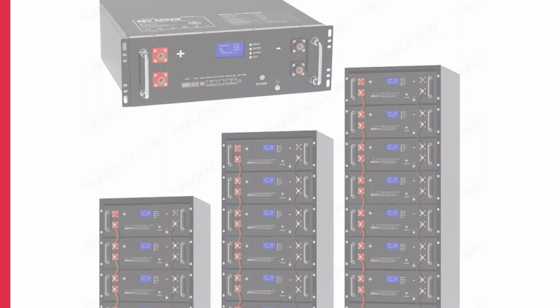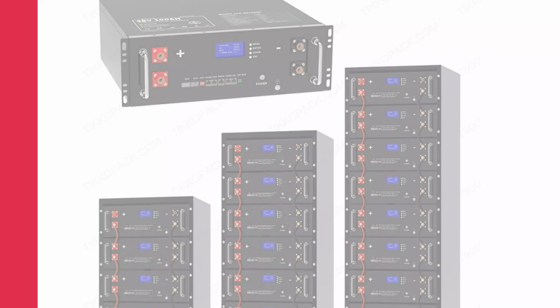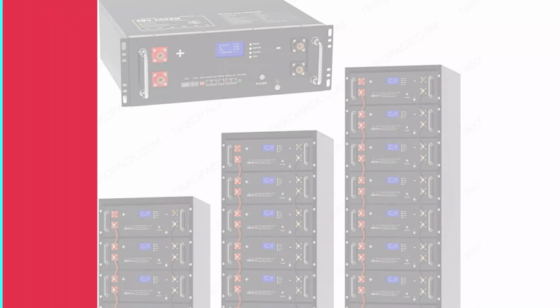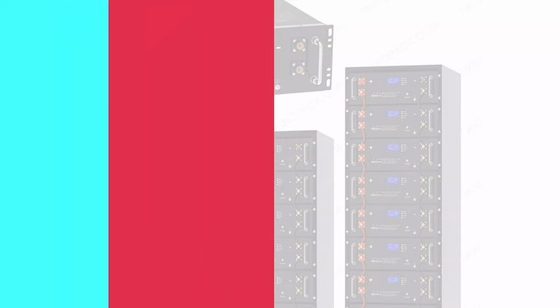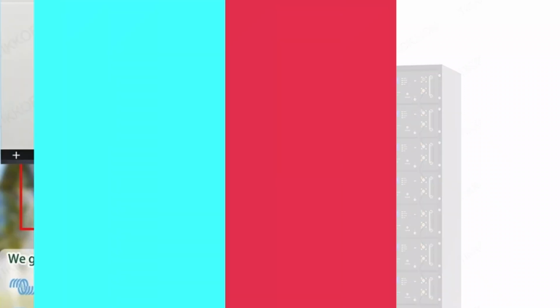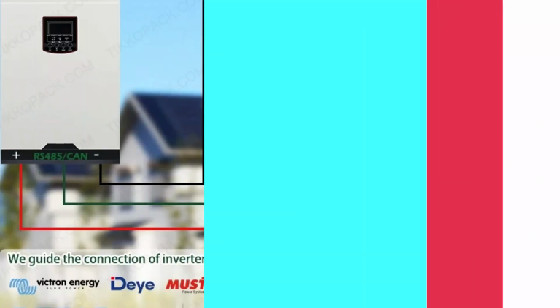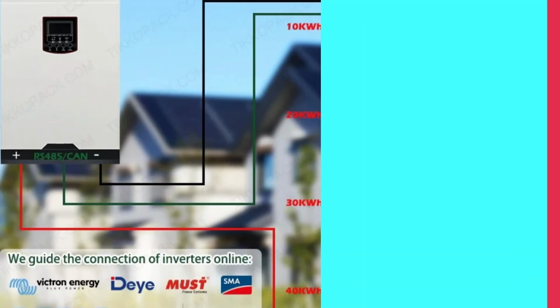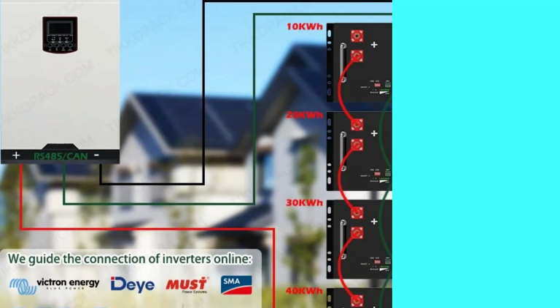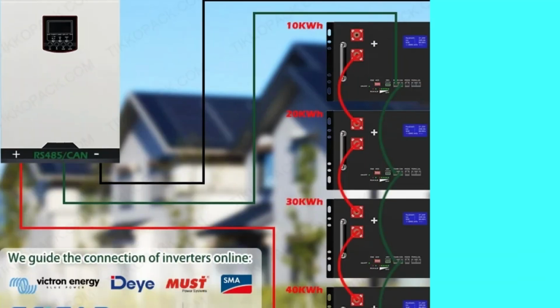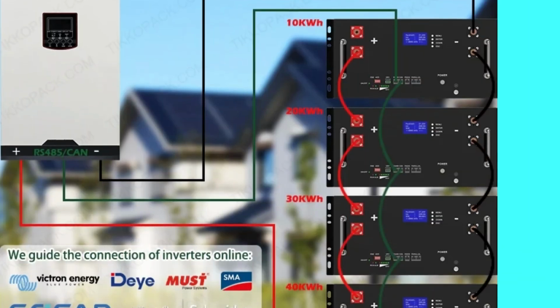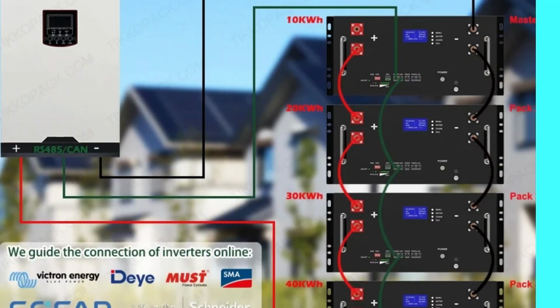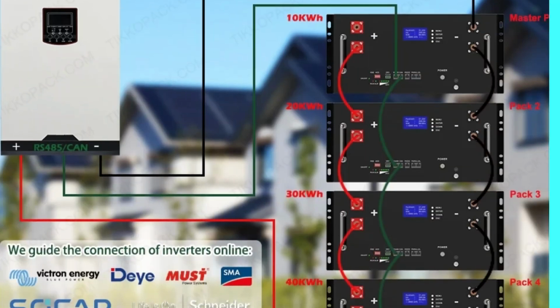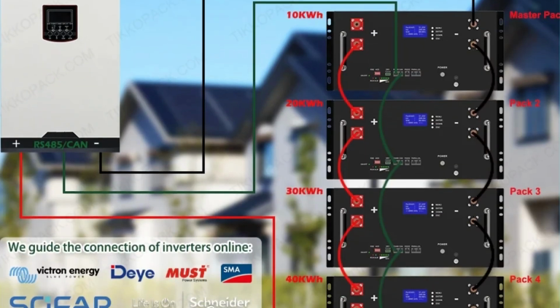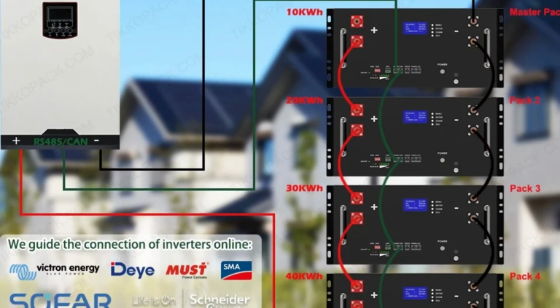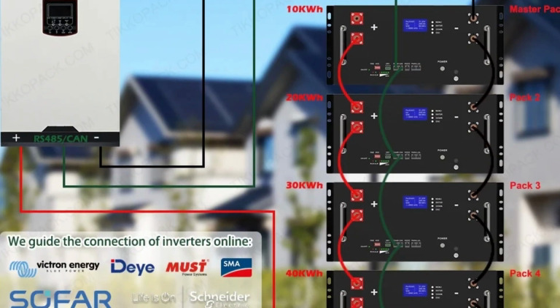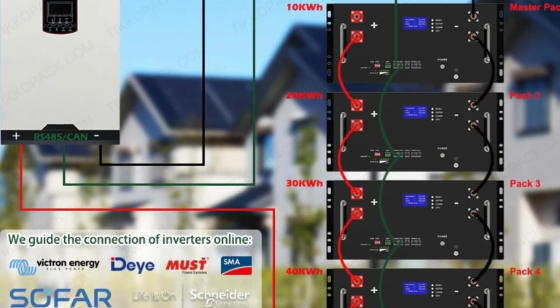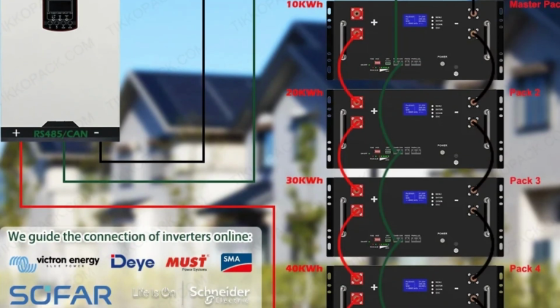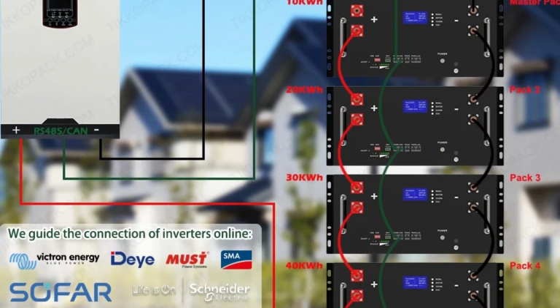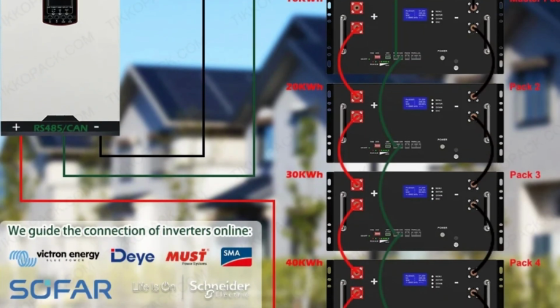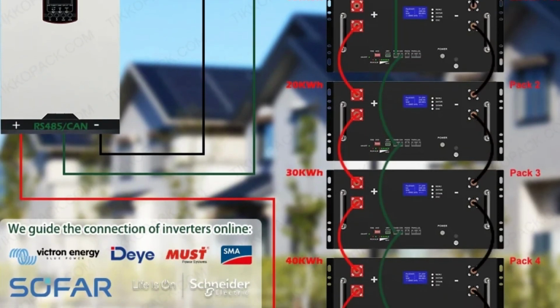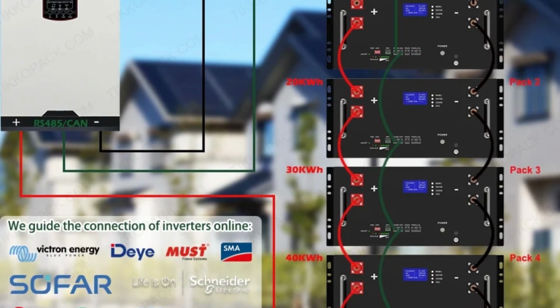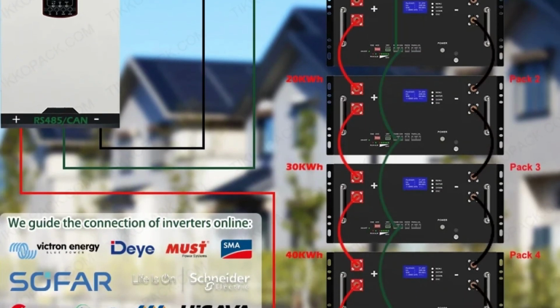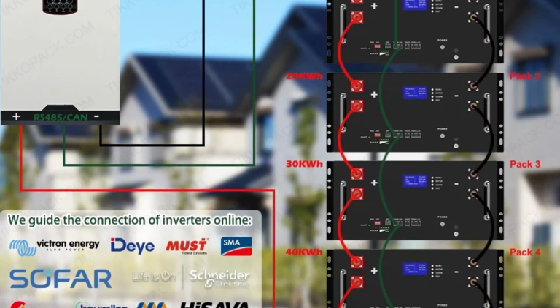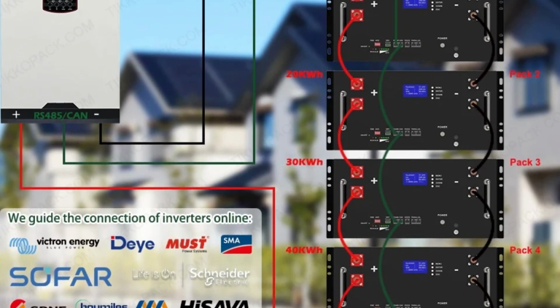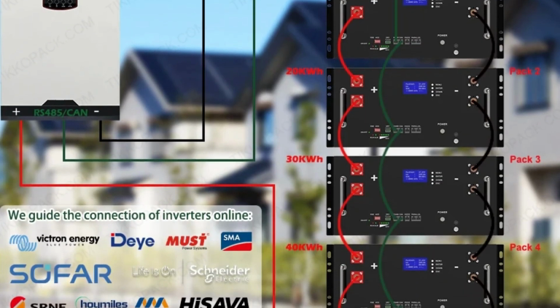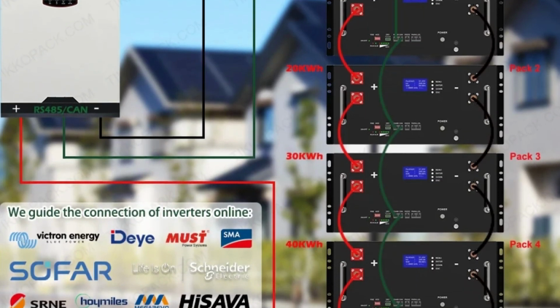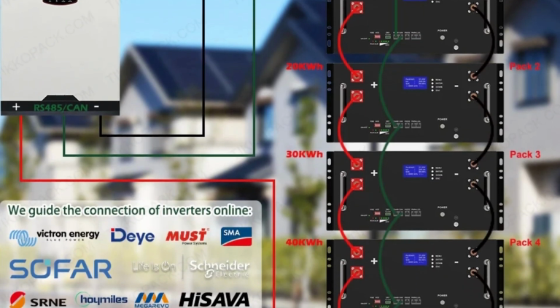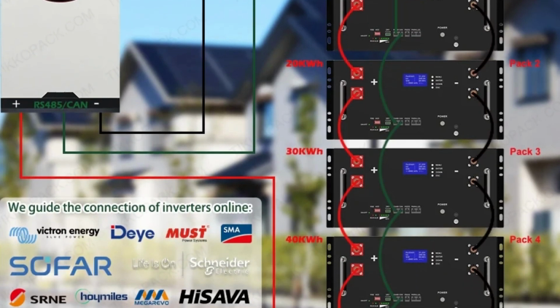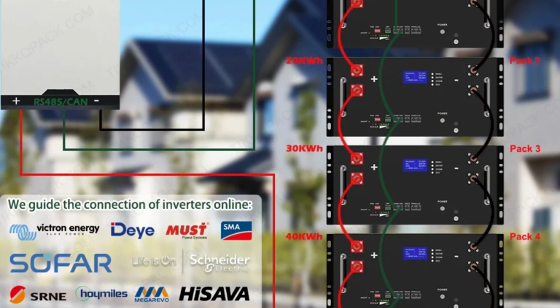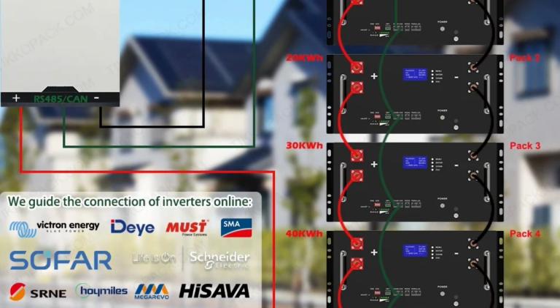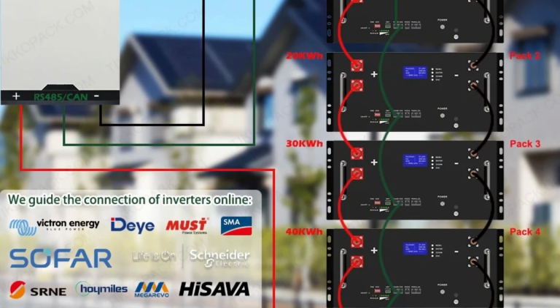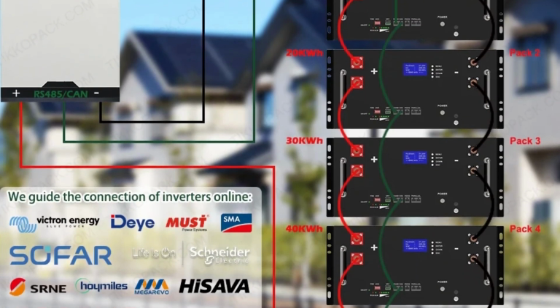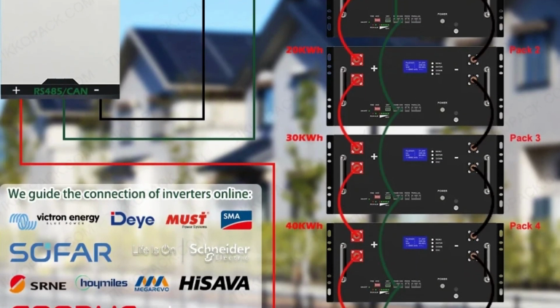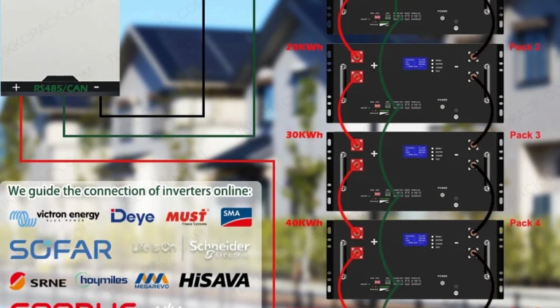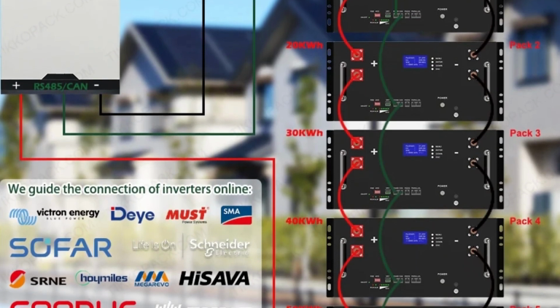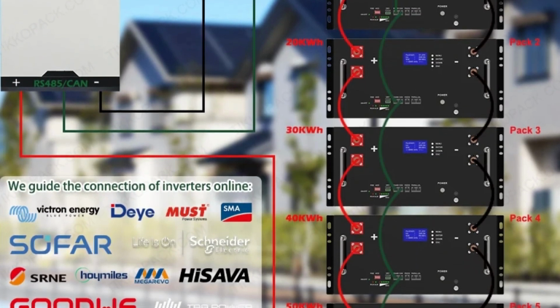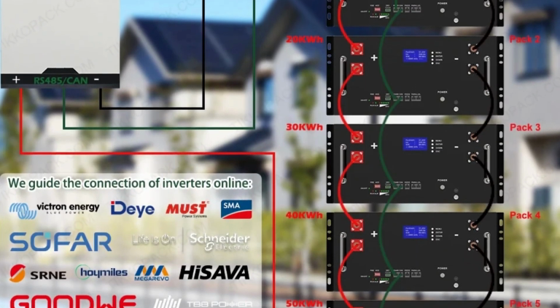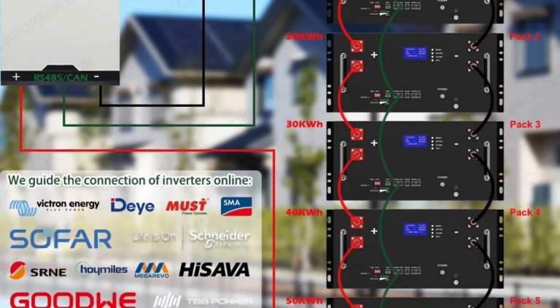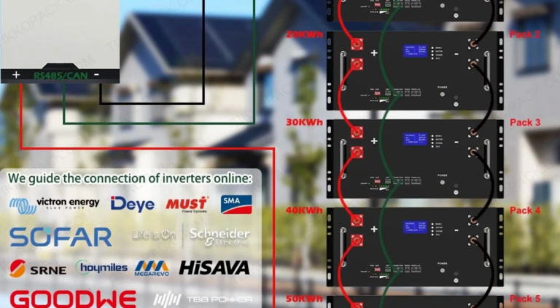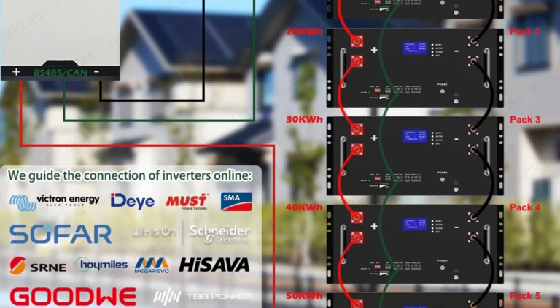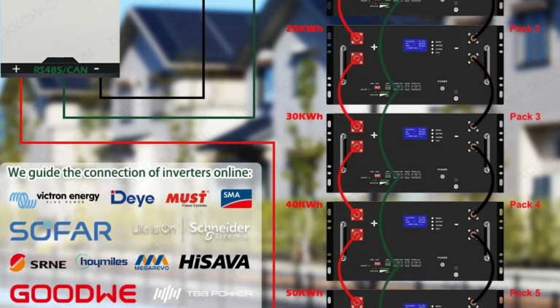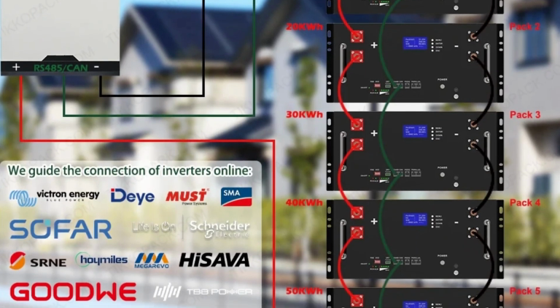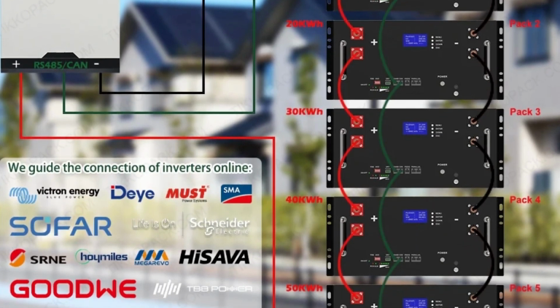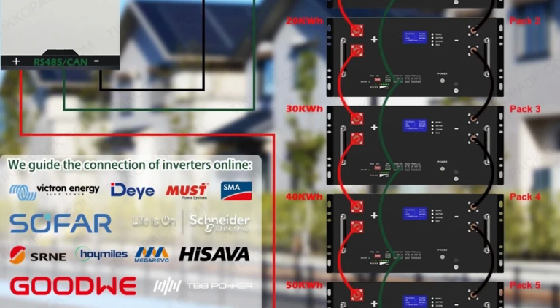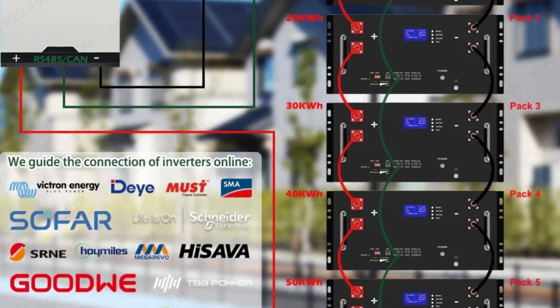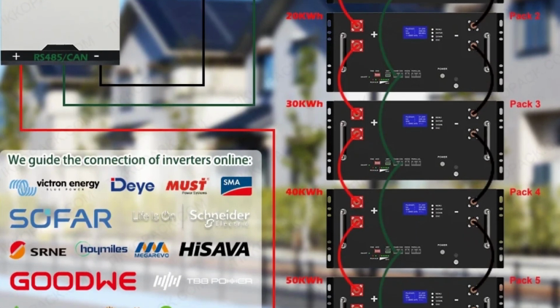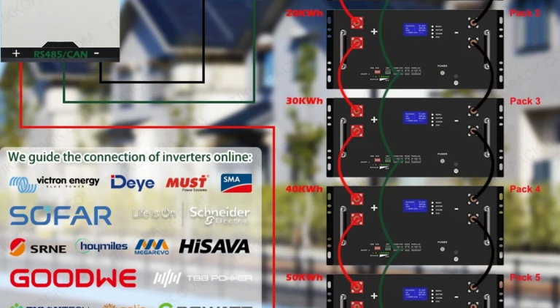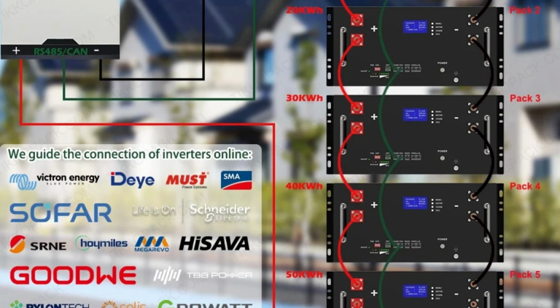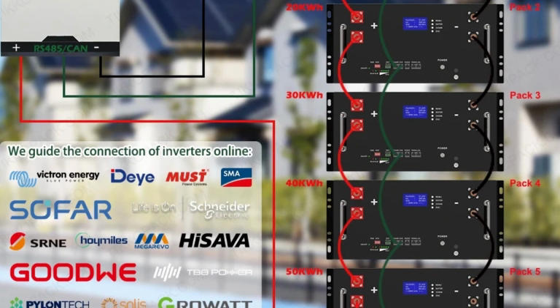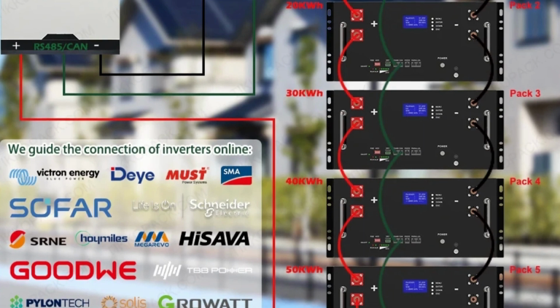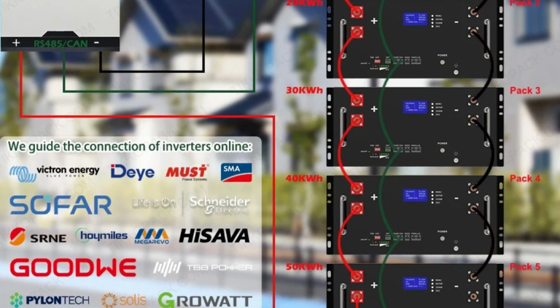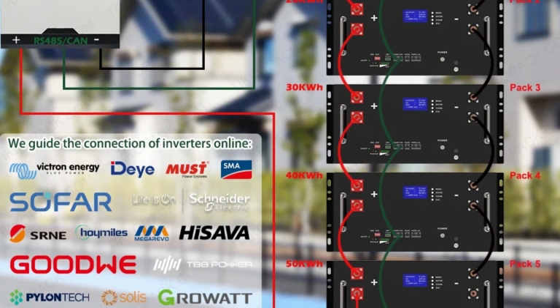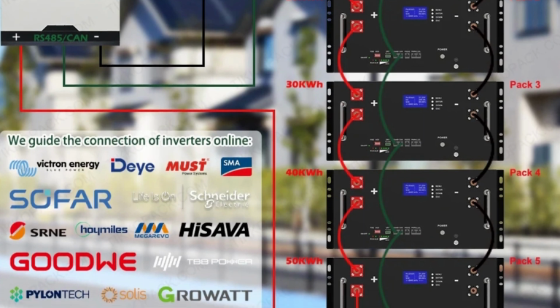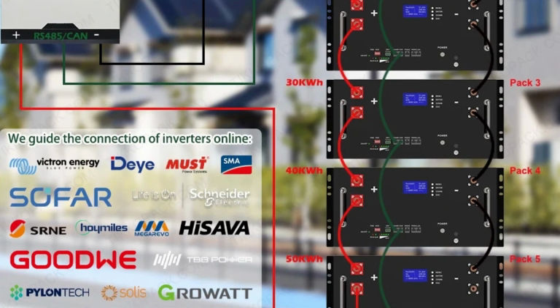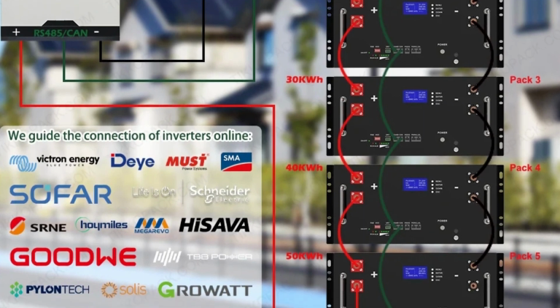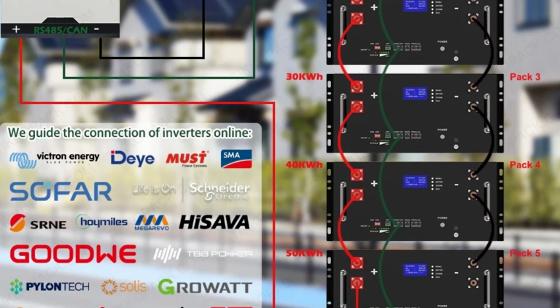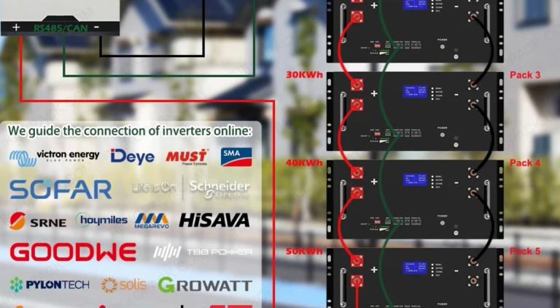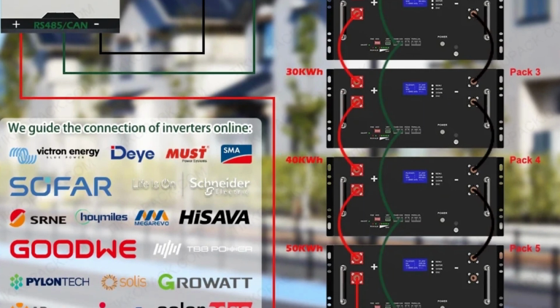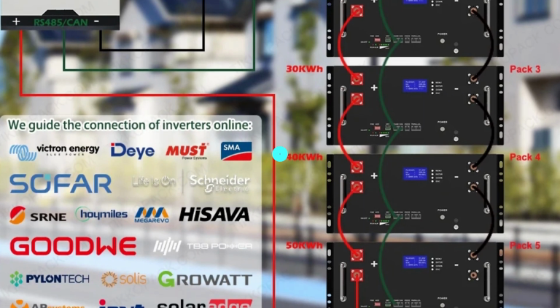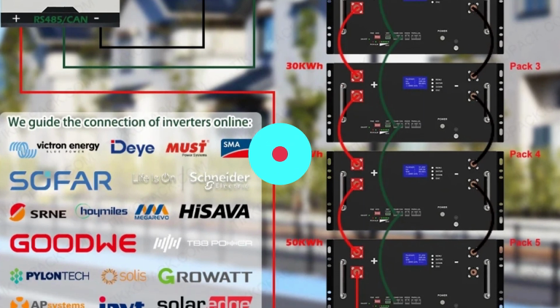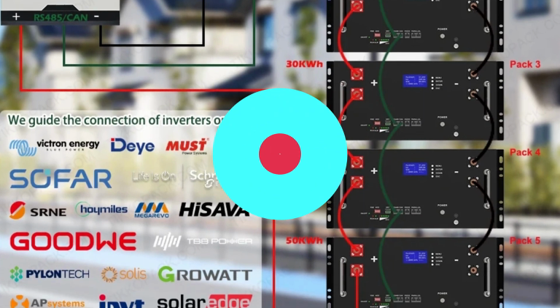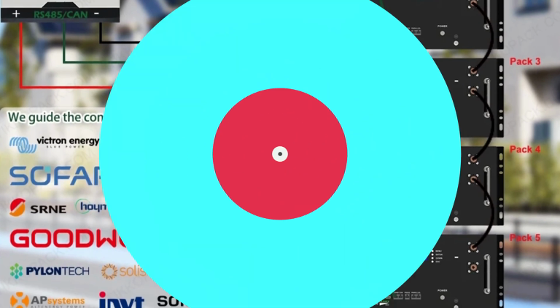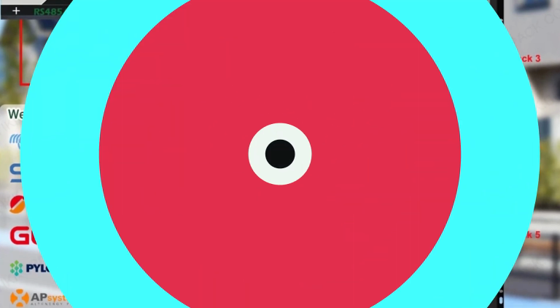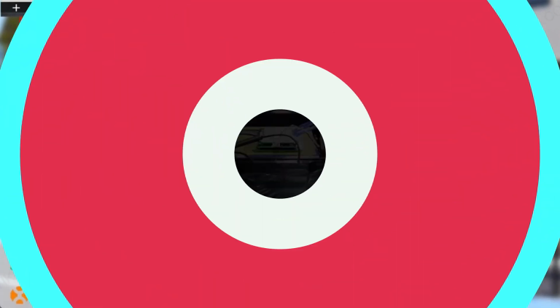Overall, the TICAPAC LiFePO4 Battery Pack is a reliable and efficient choice for a variety of applications.